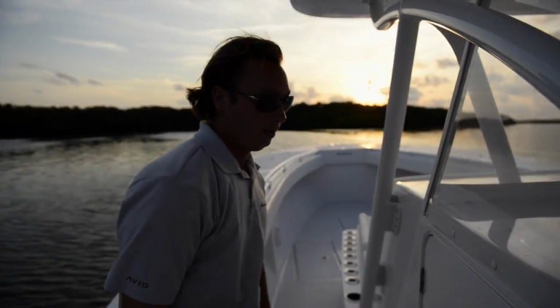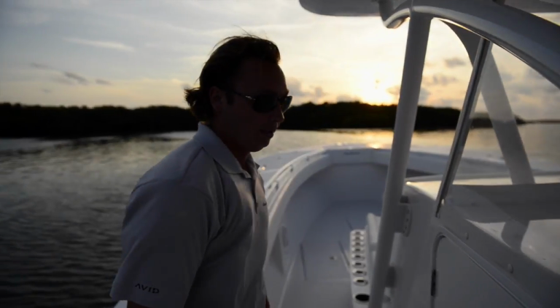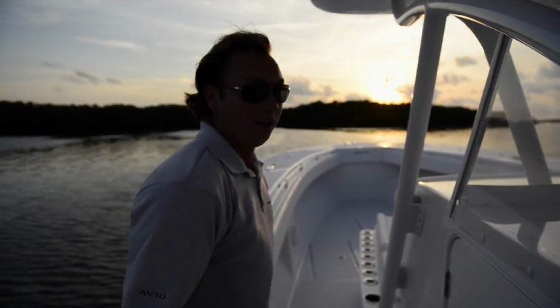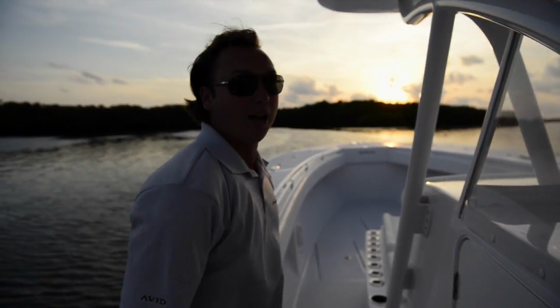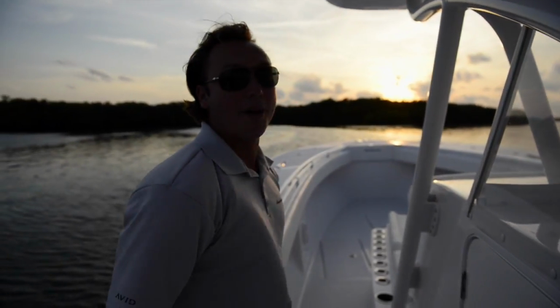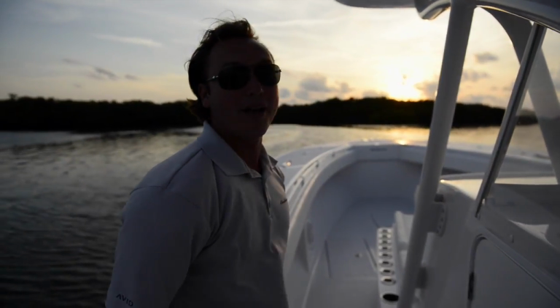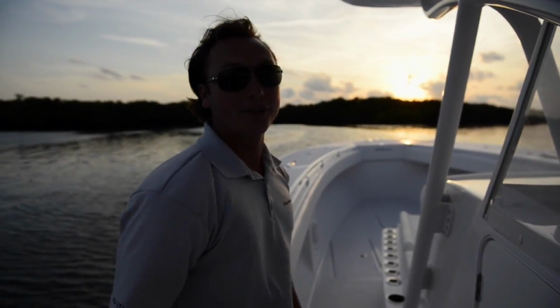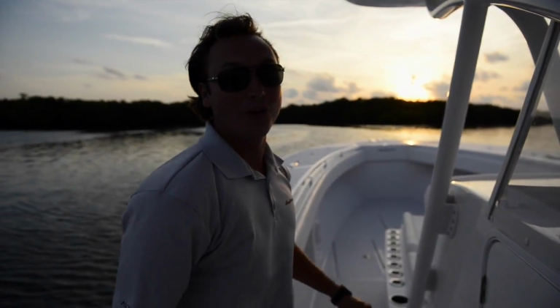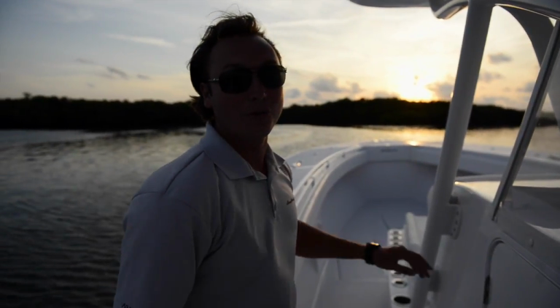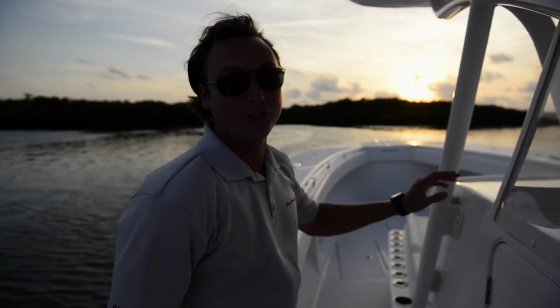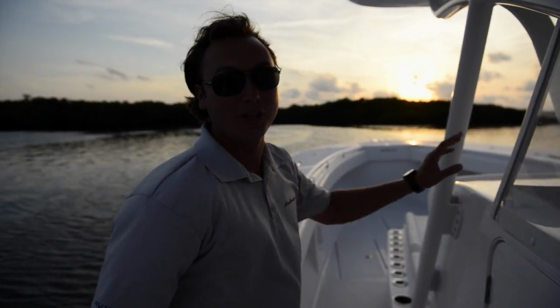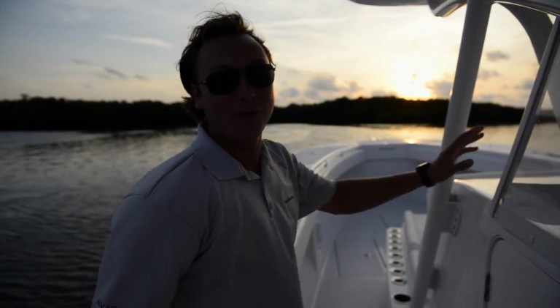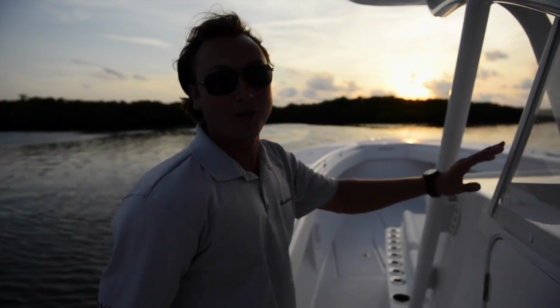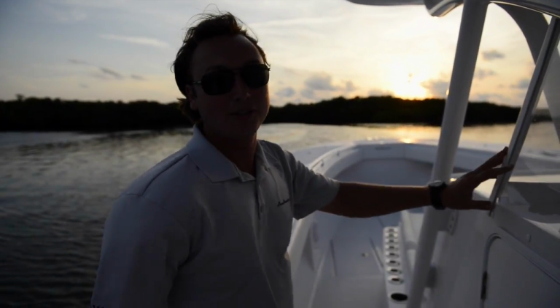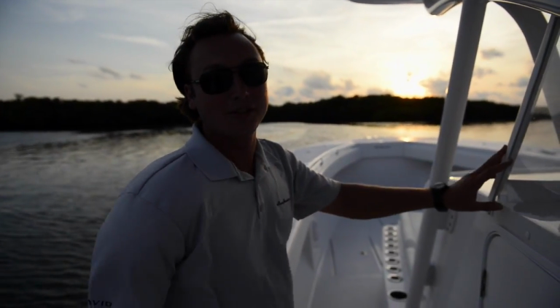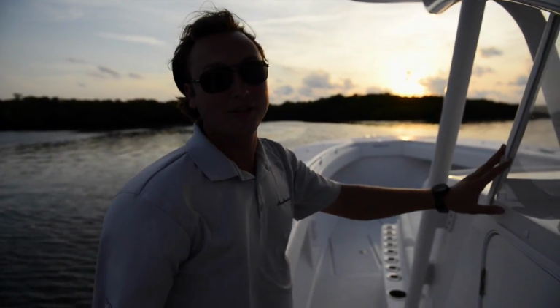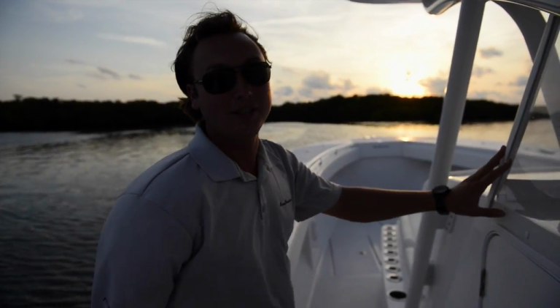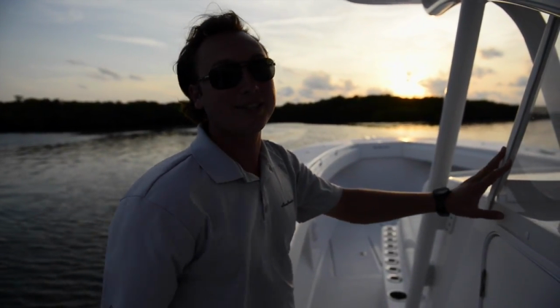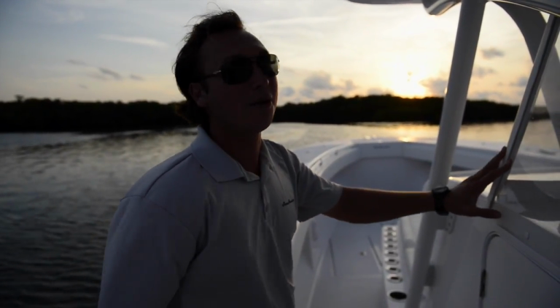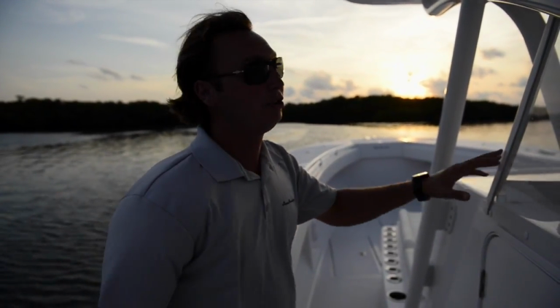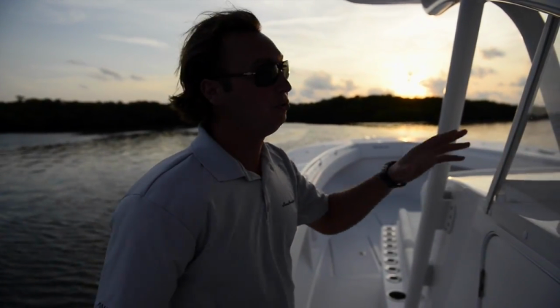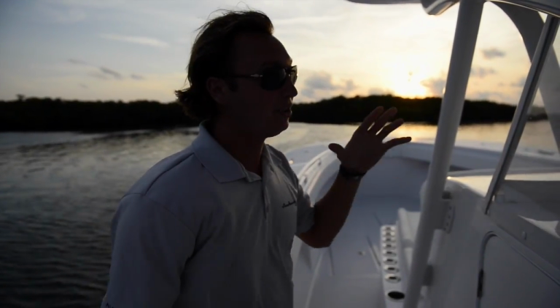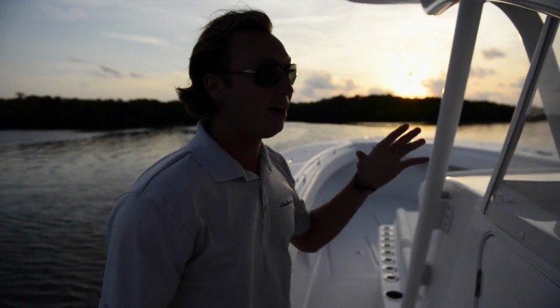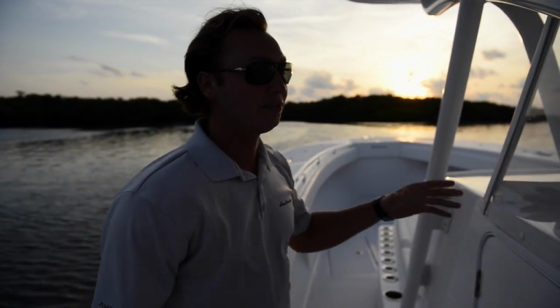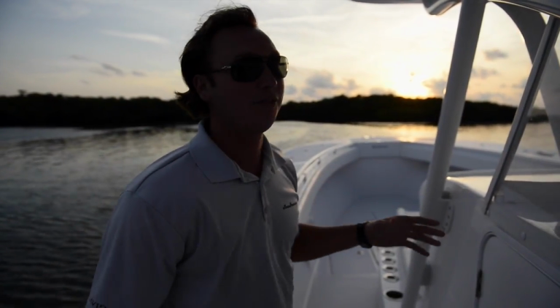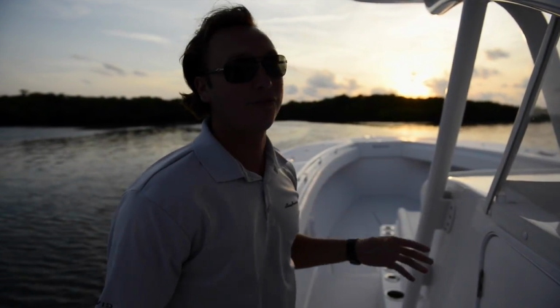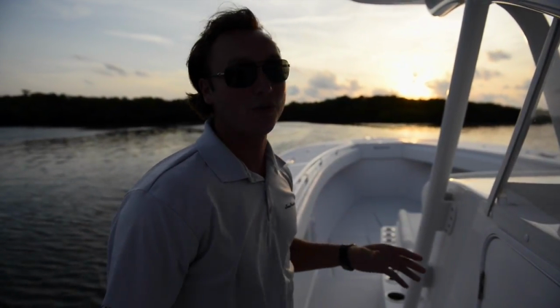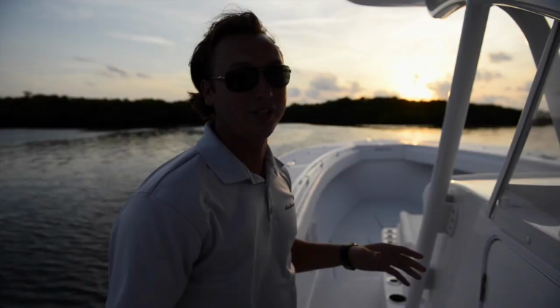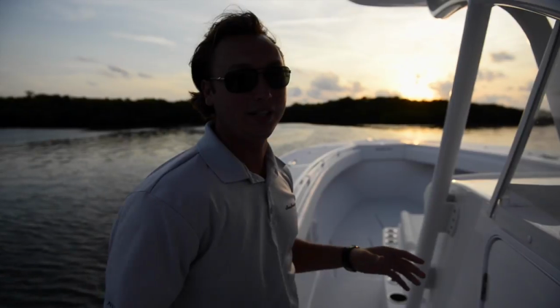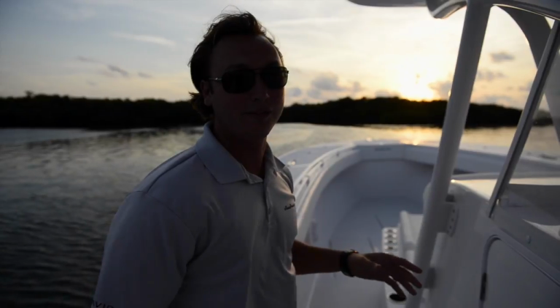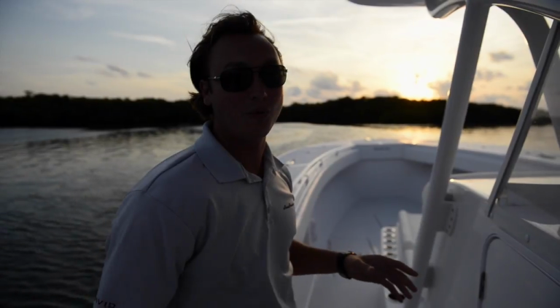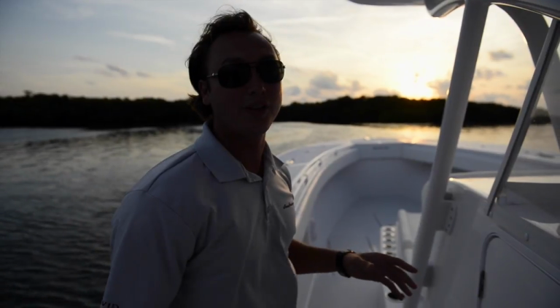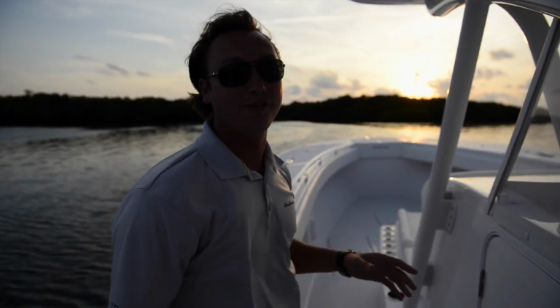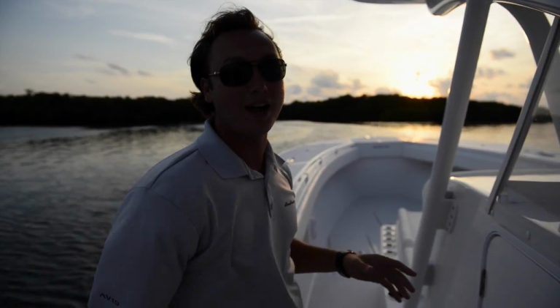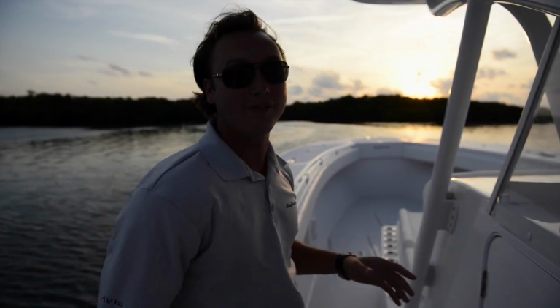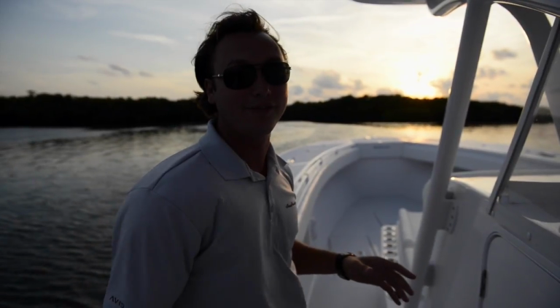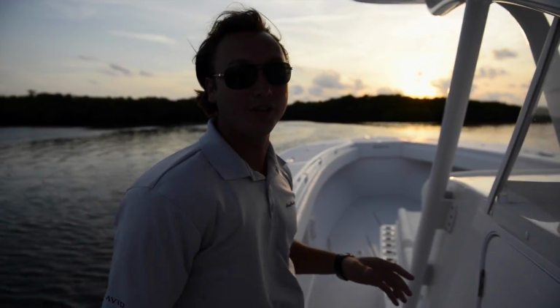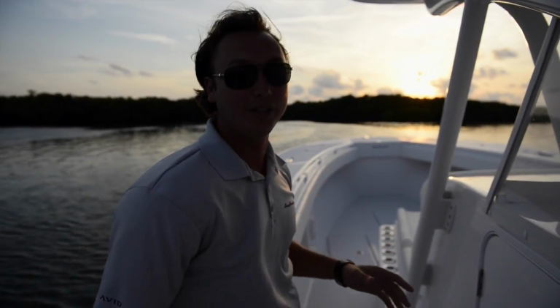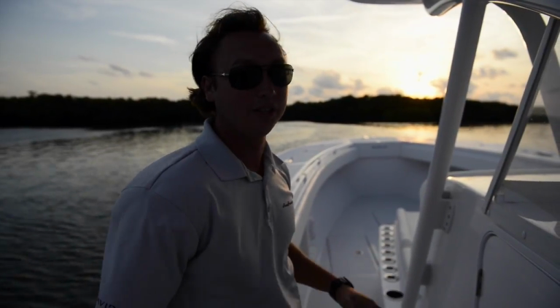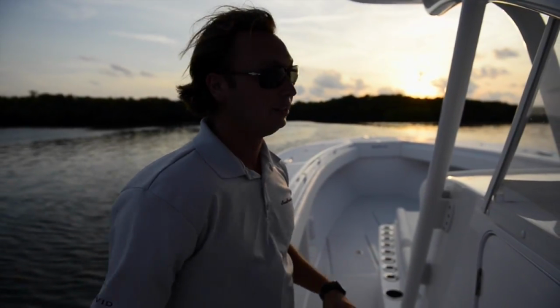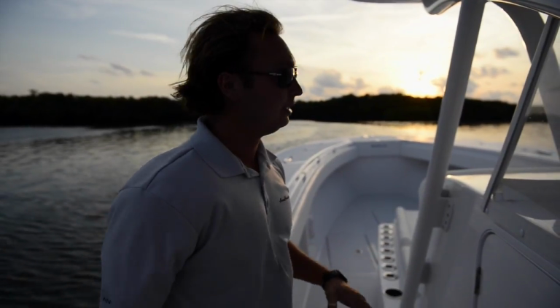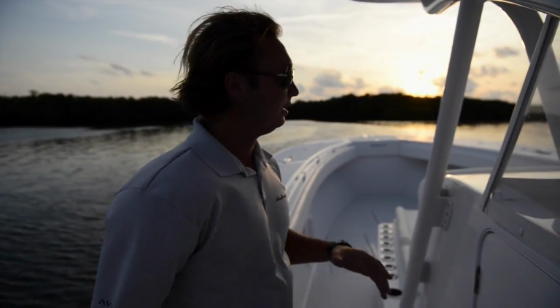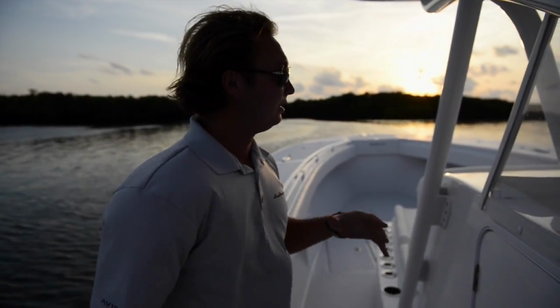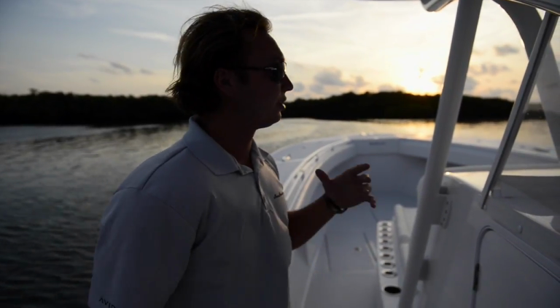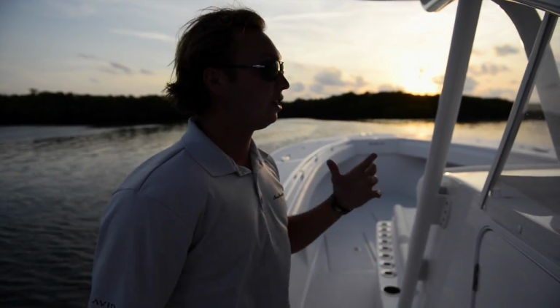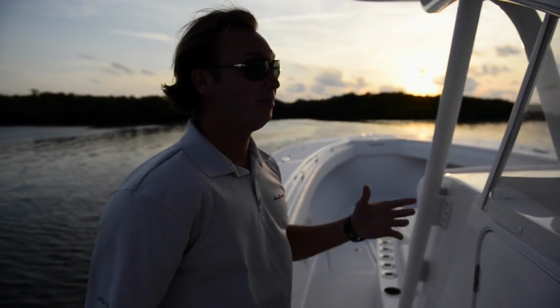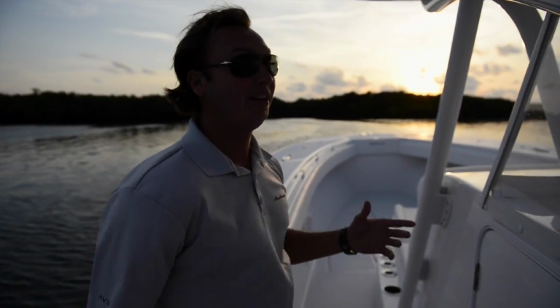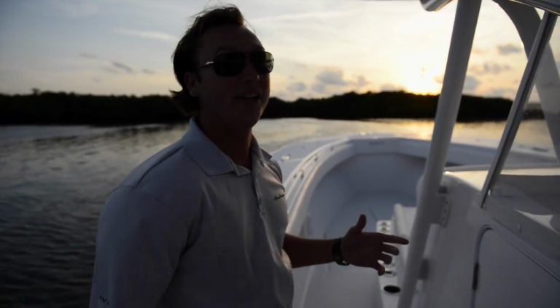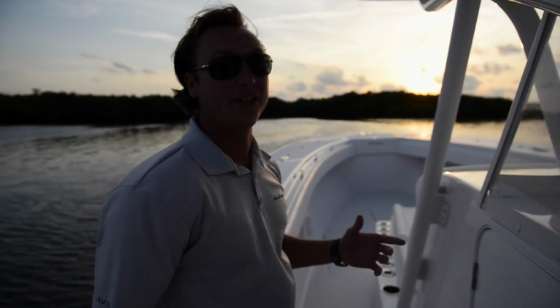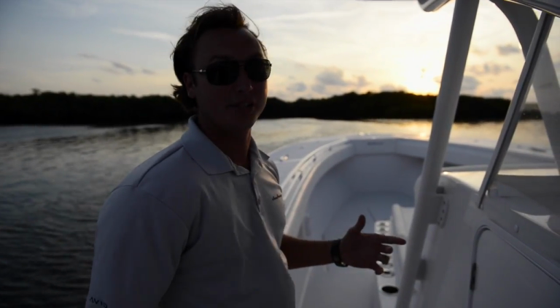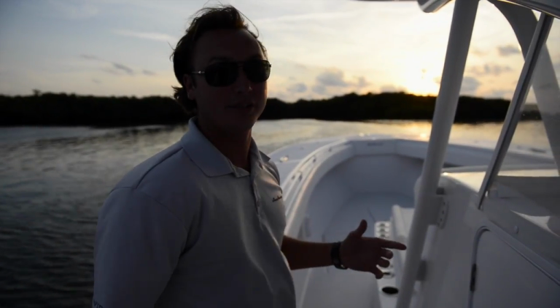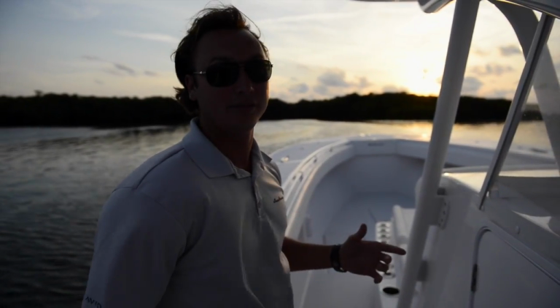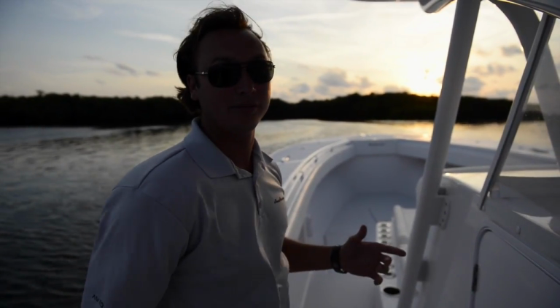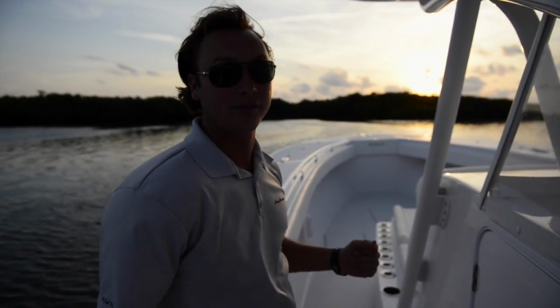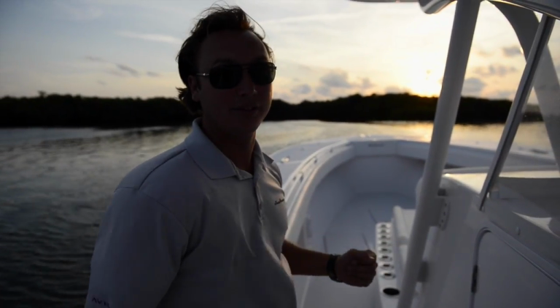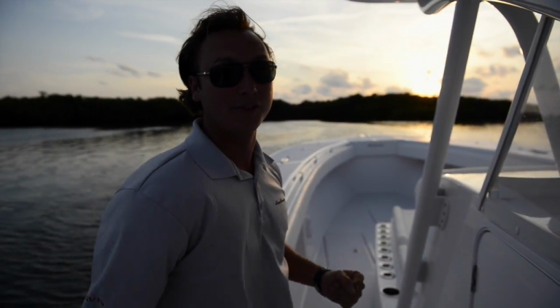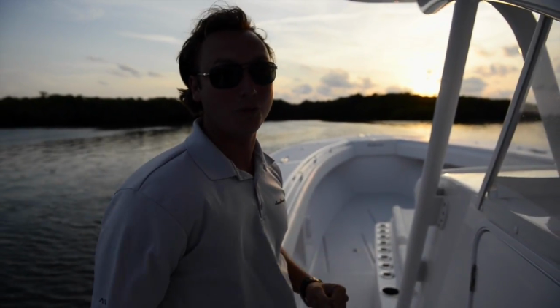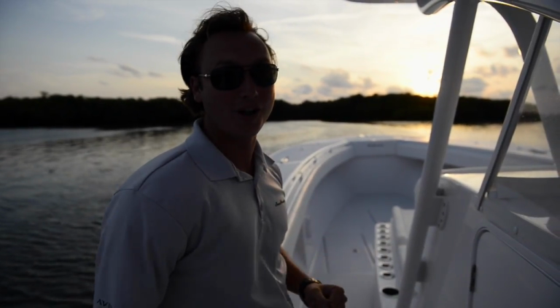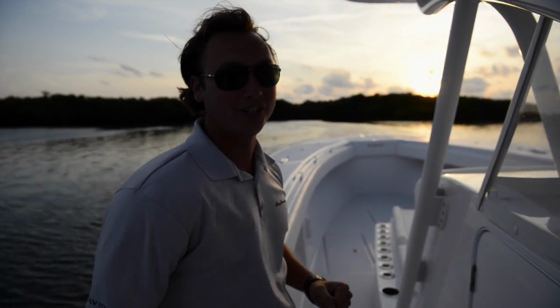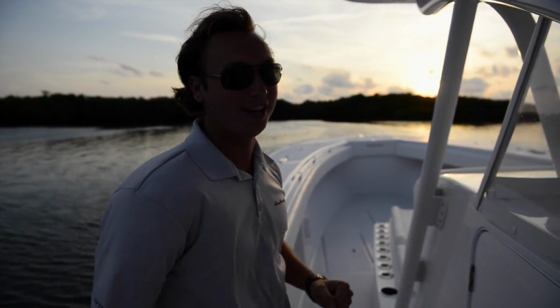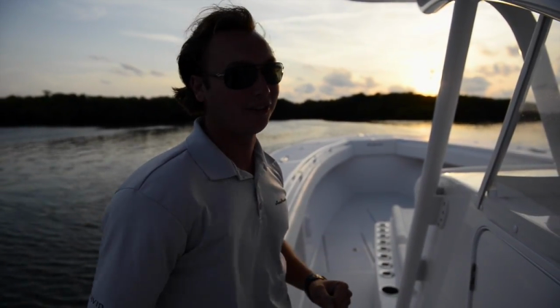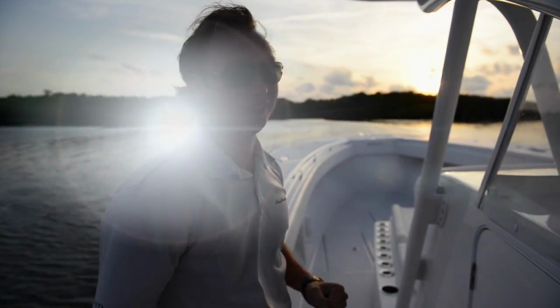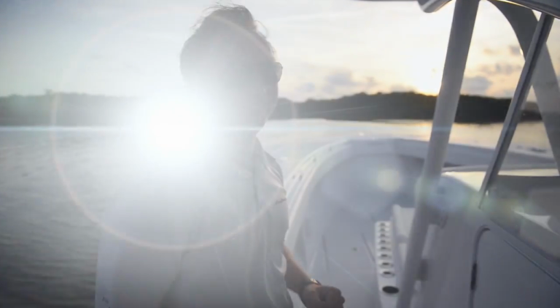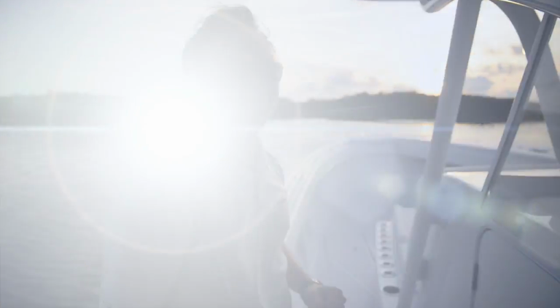I'm Alex Hope with Sea Hunter Boats and this is our 2014 45-foot Tournament Edition. Thanks for watching and have a great day.